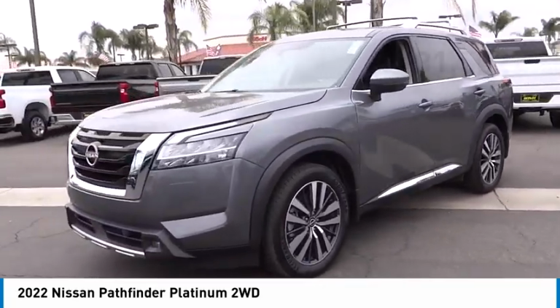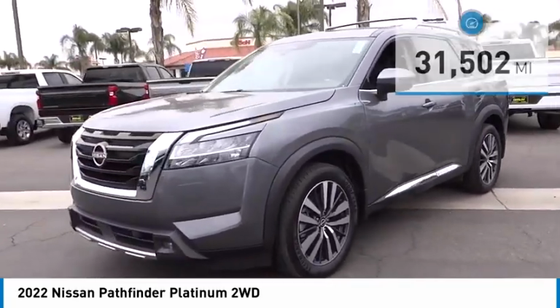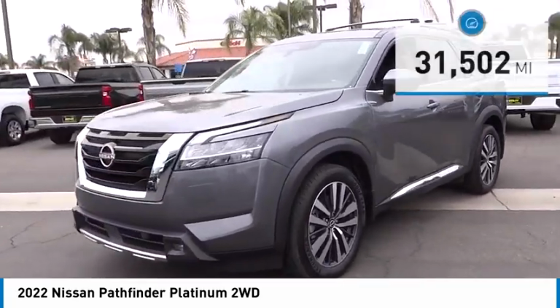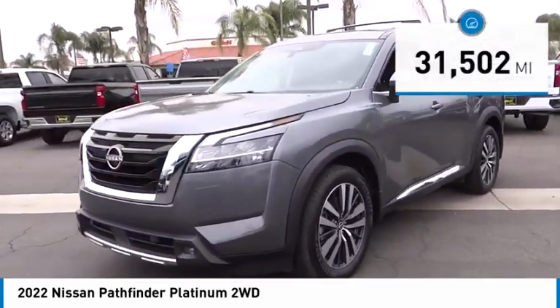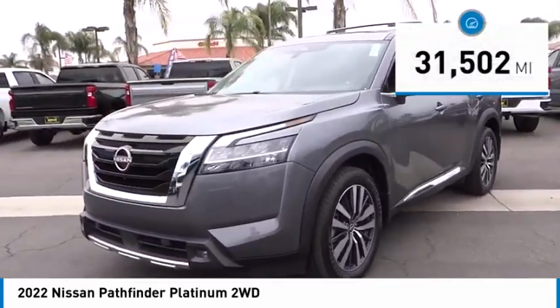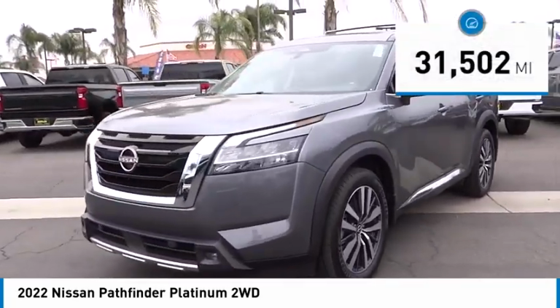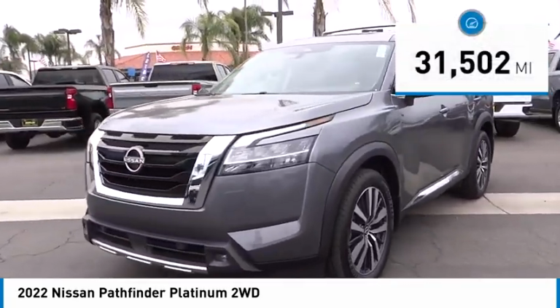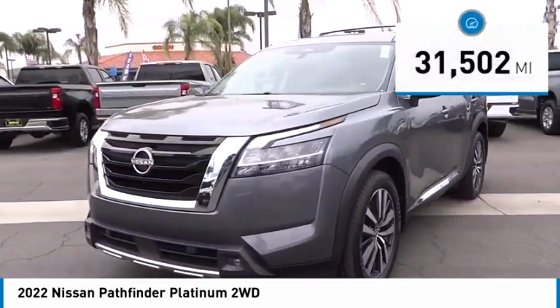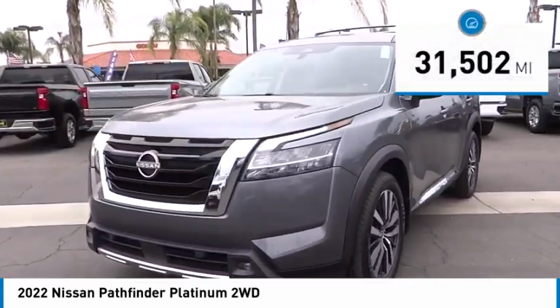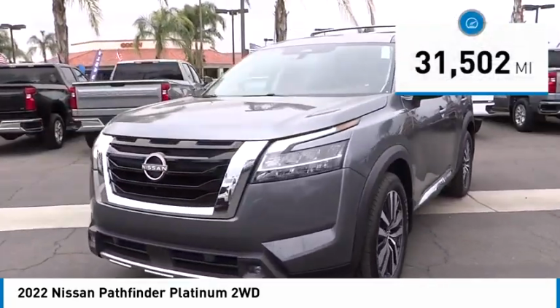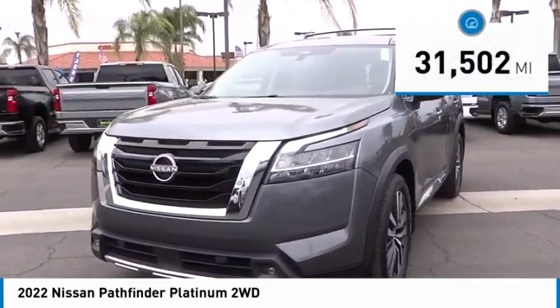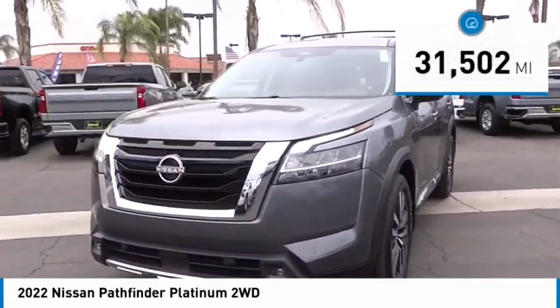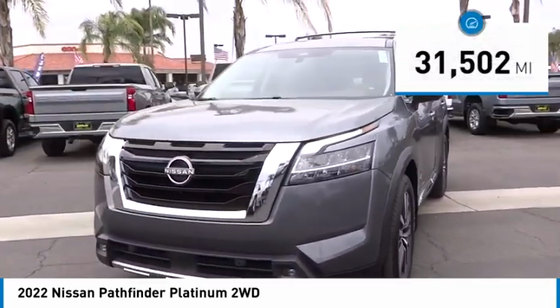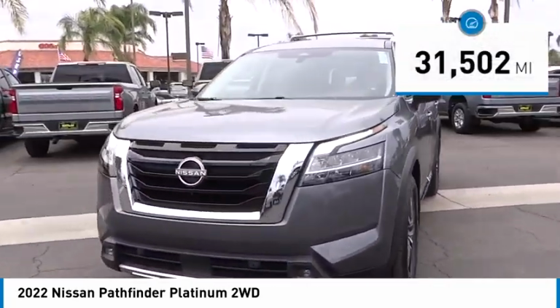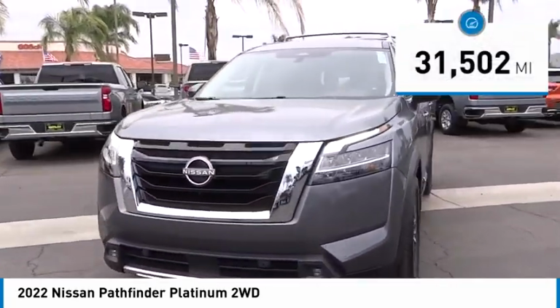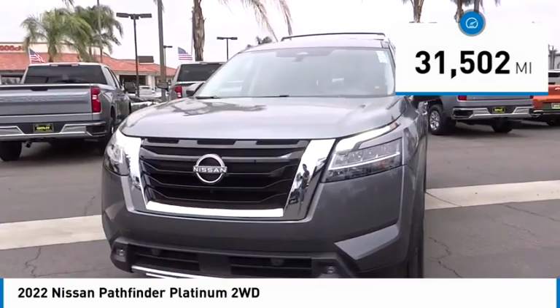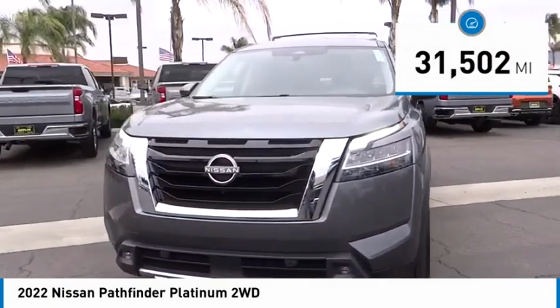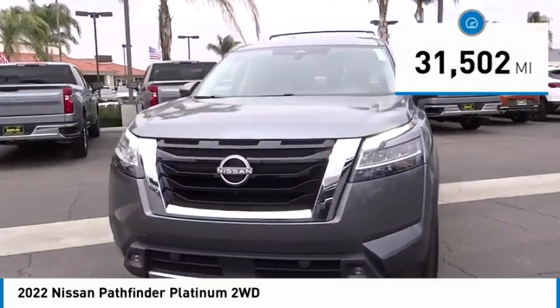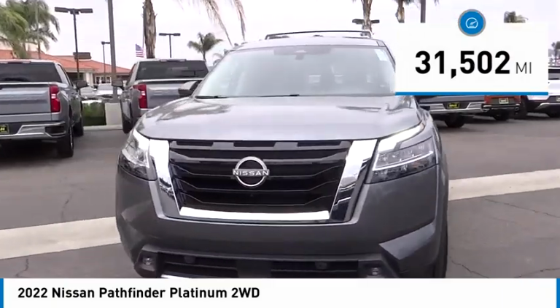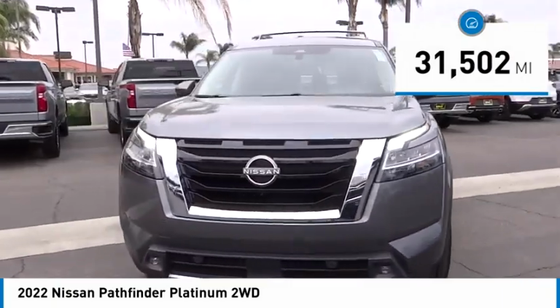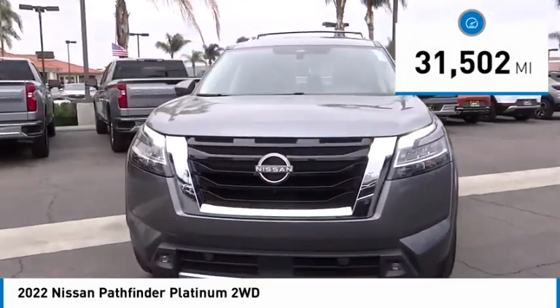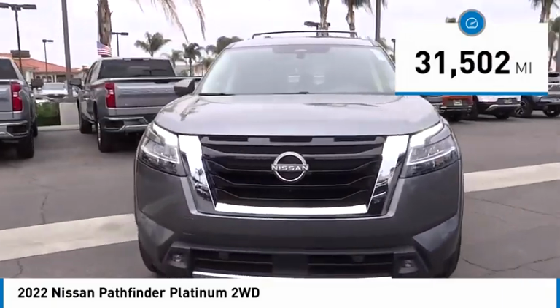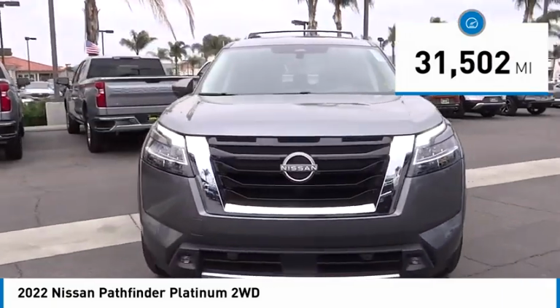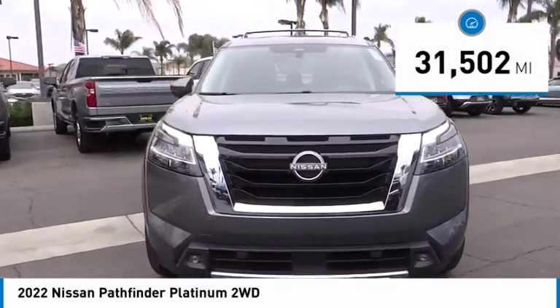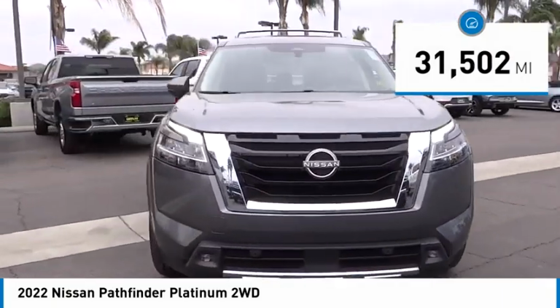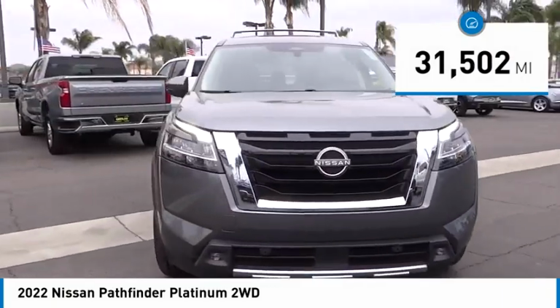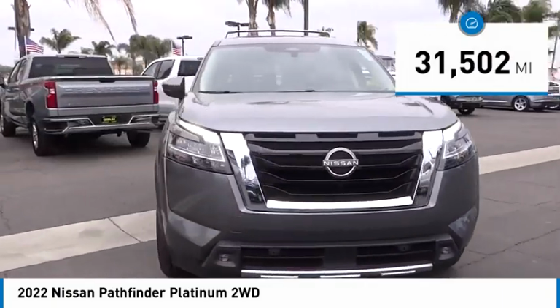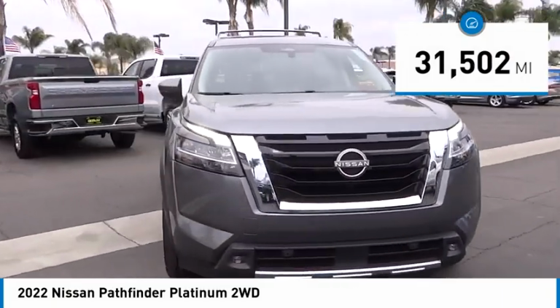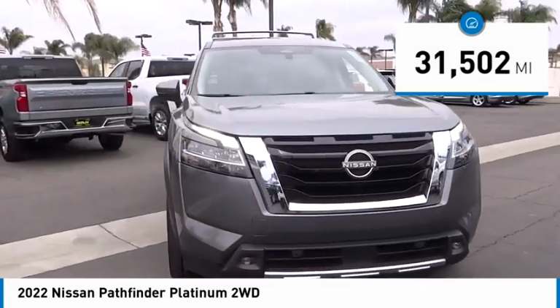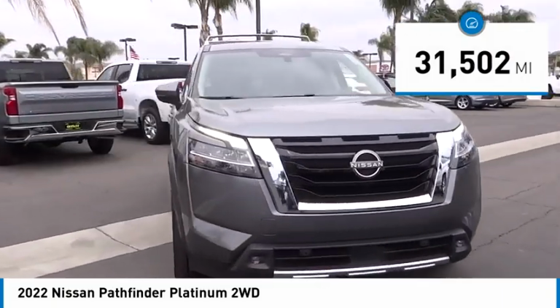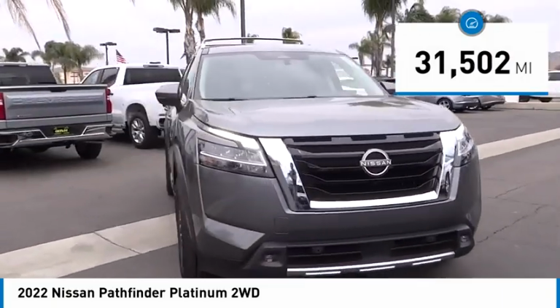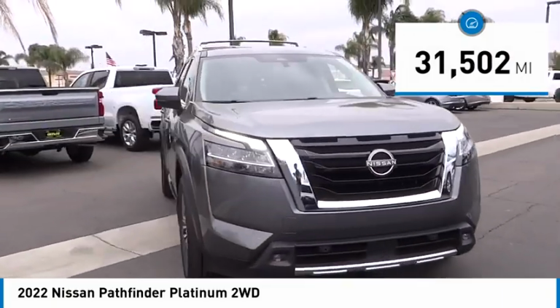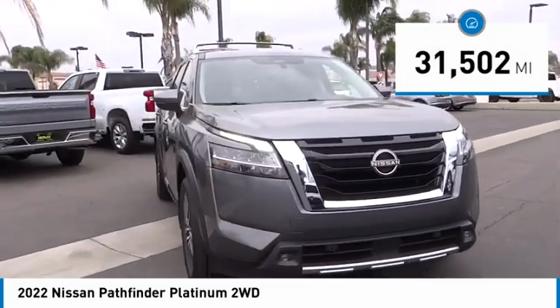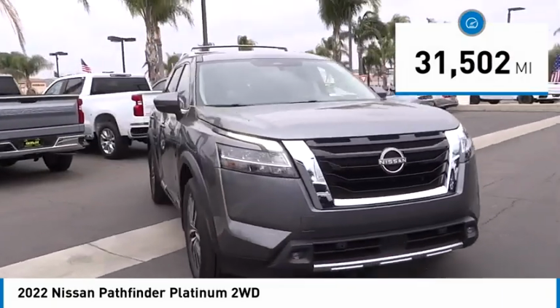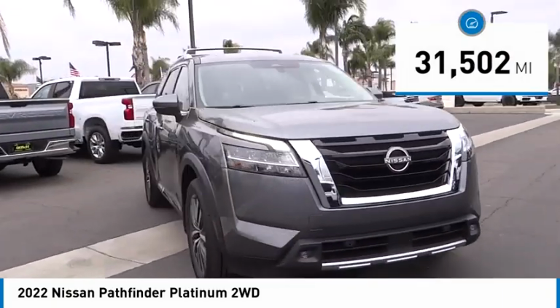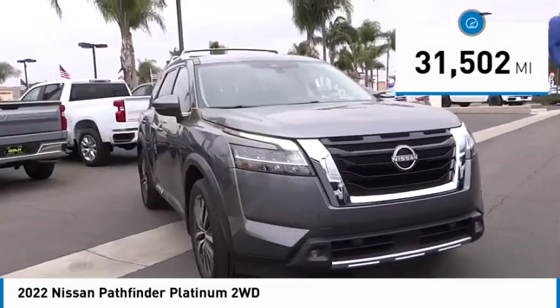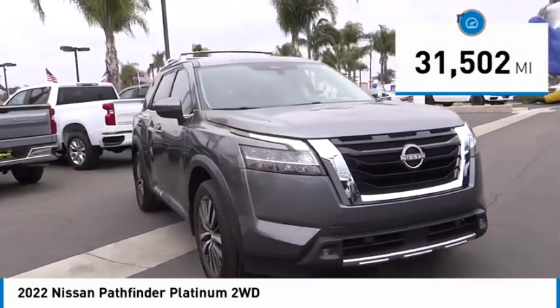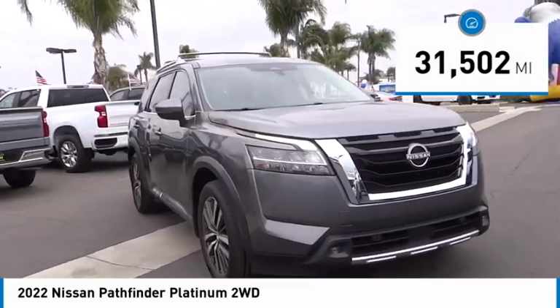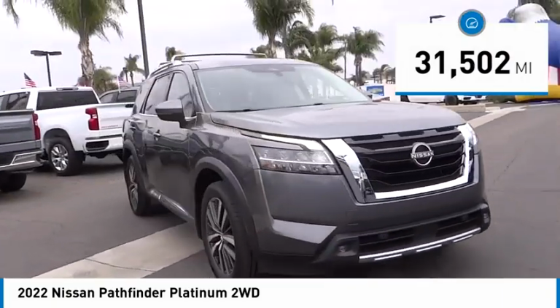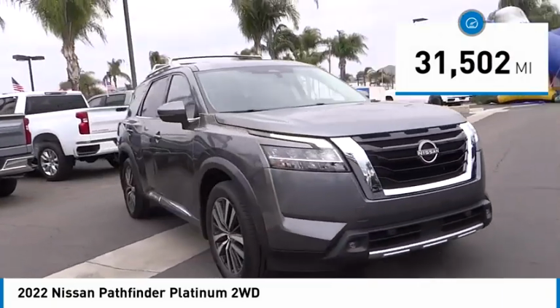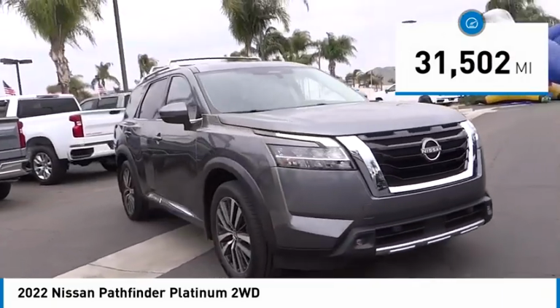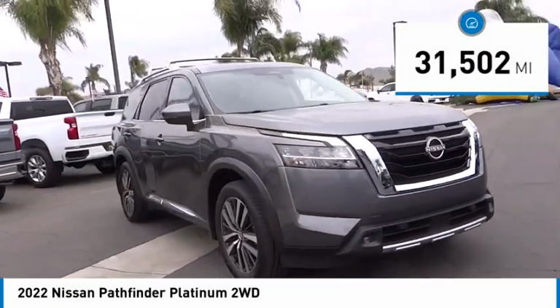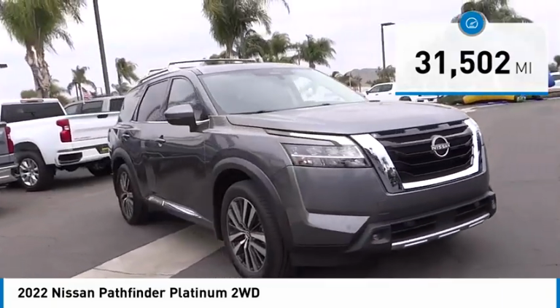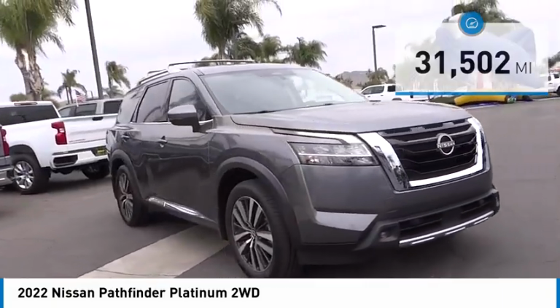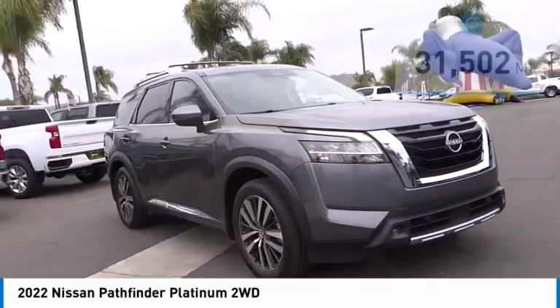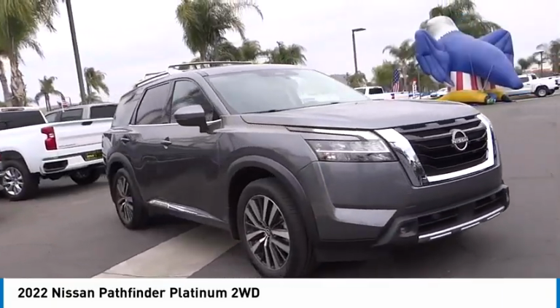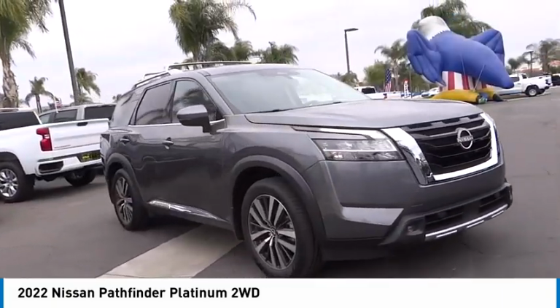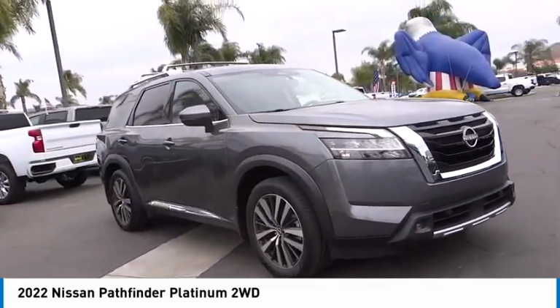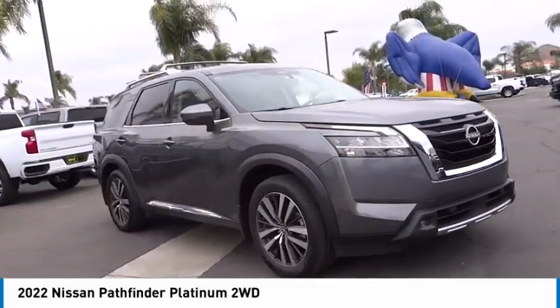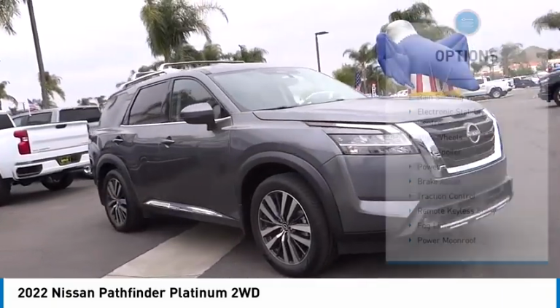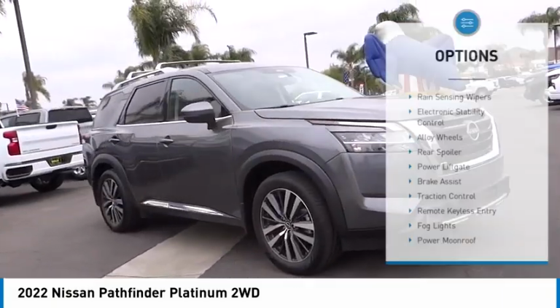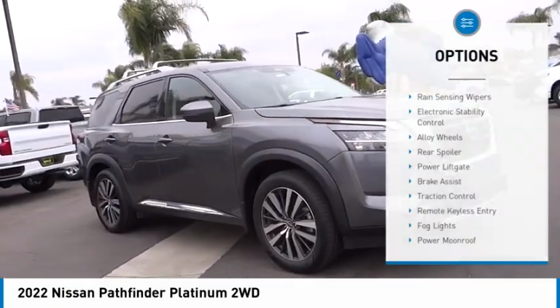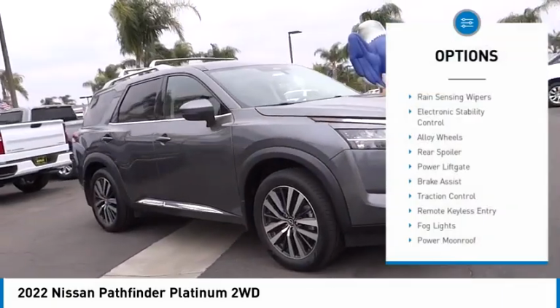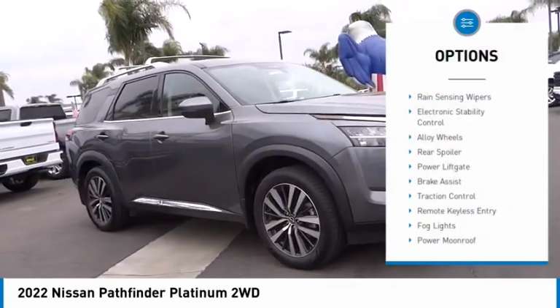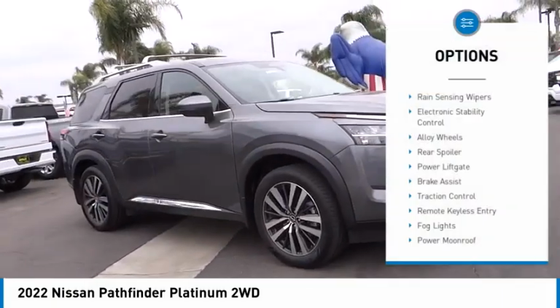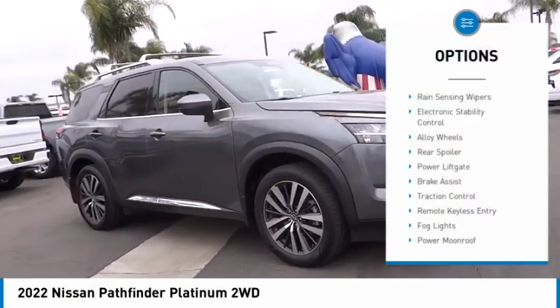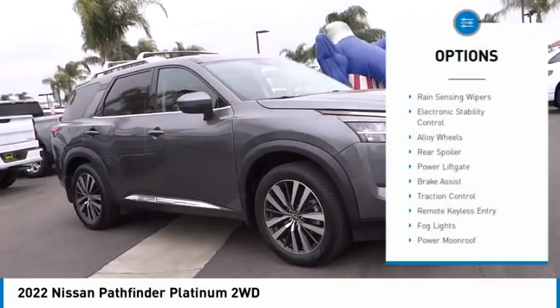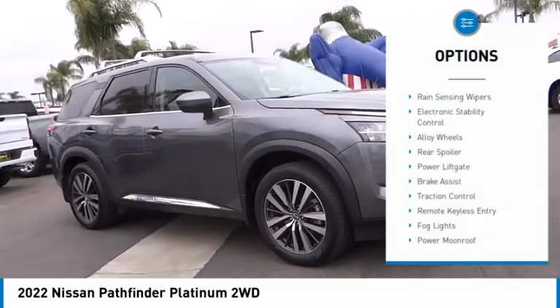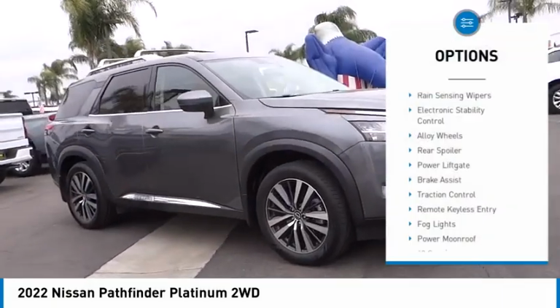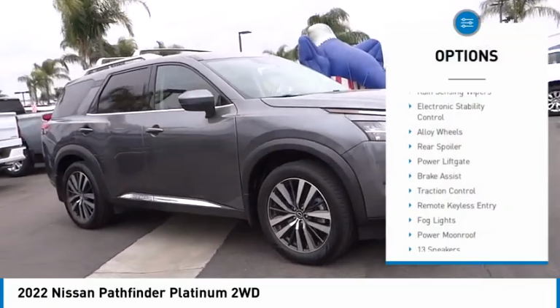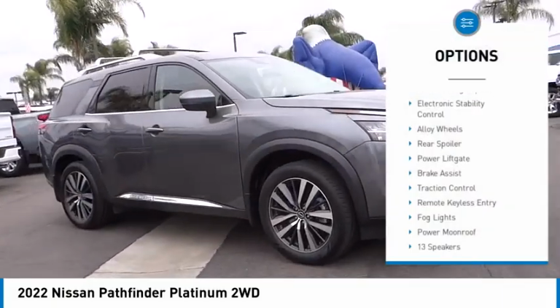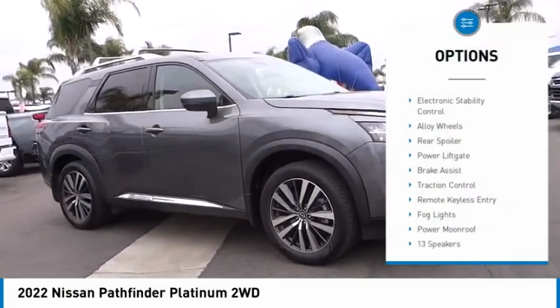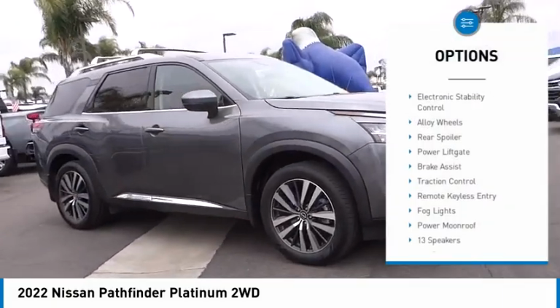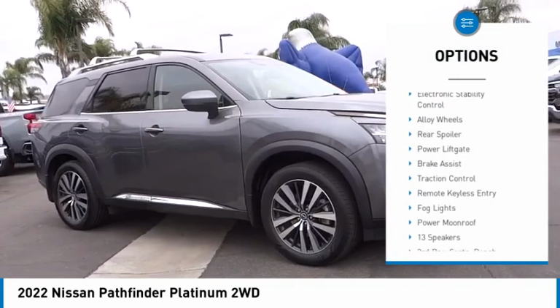This vehicle has less than 35,000 miles. Here are some of this vehicle's great options: rain sensing wipers,